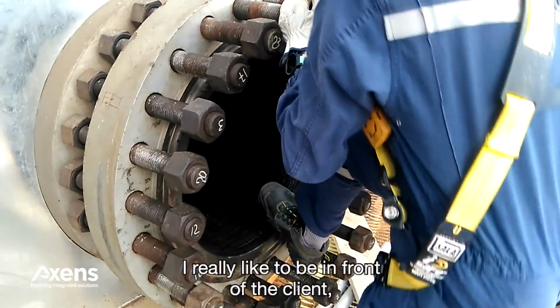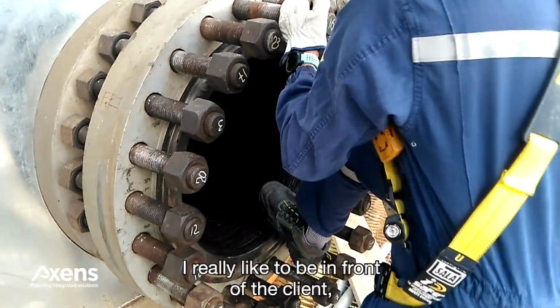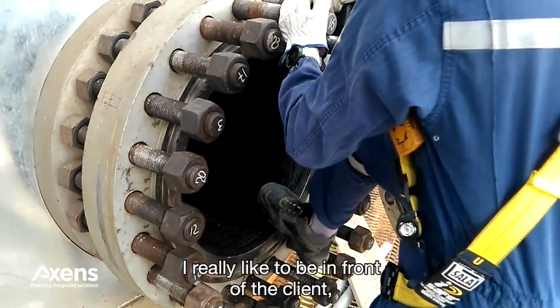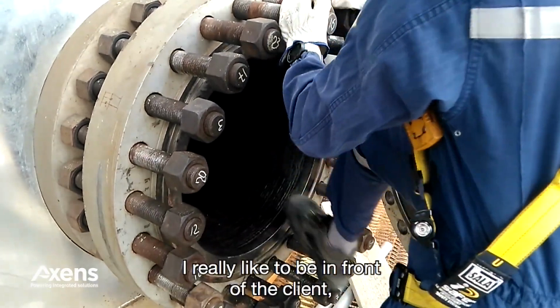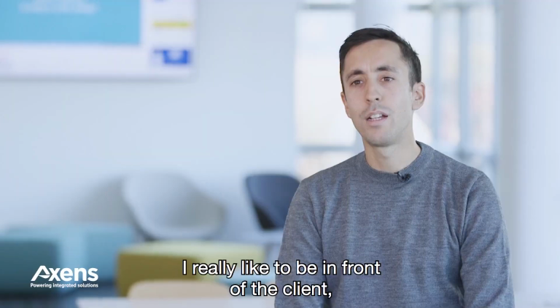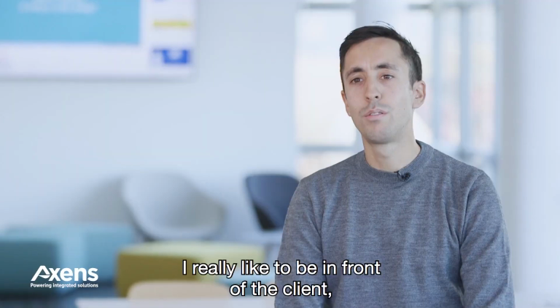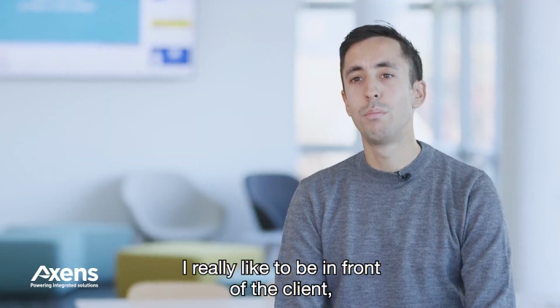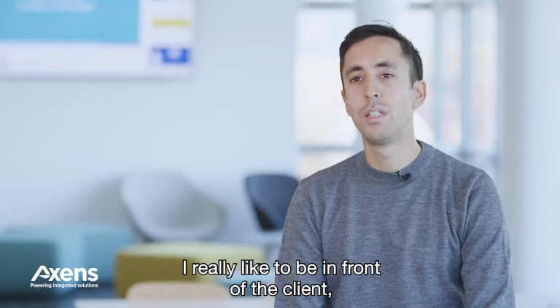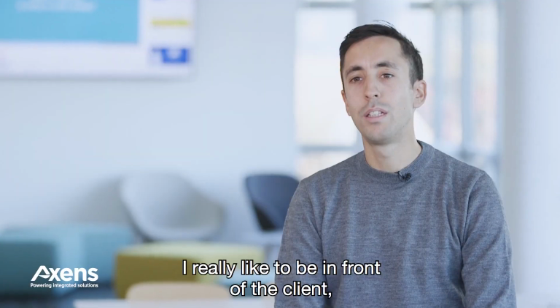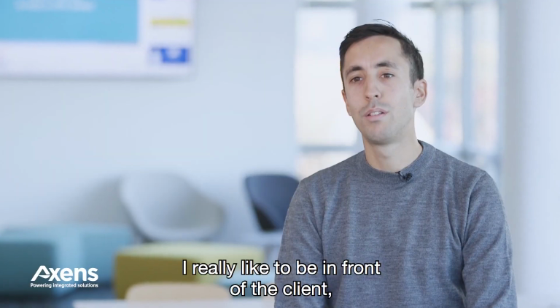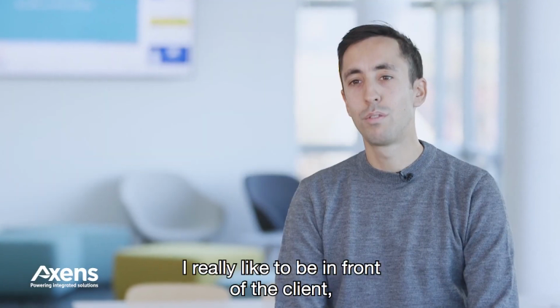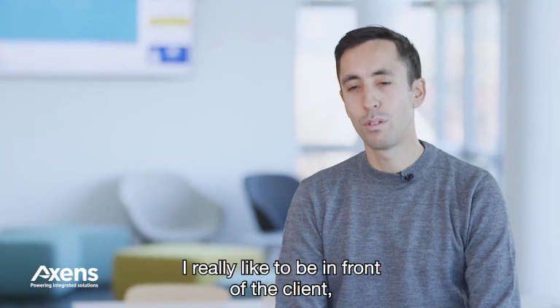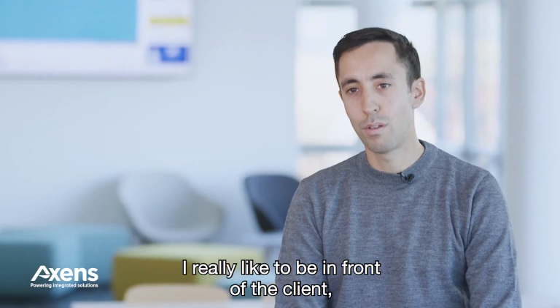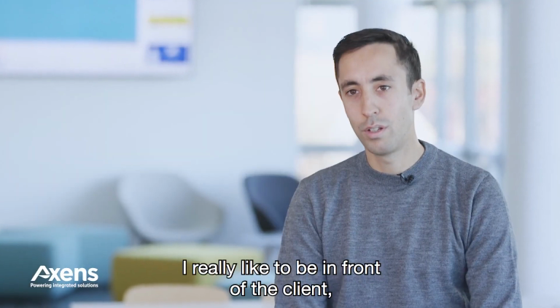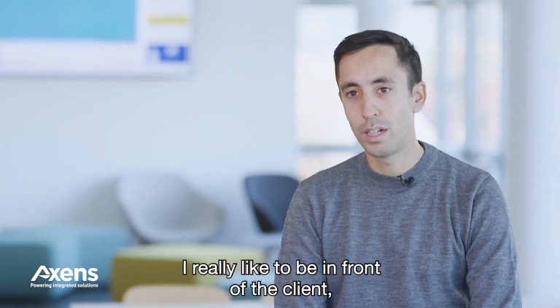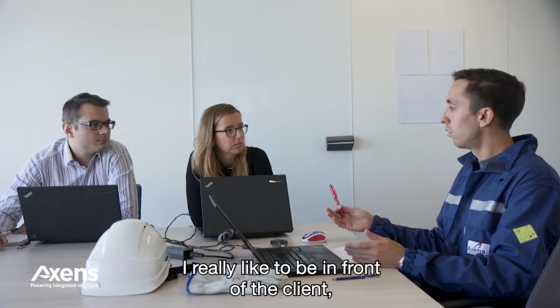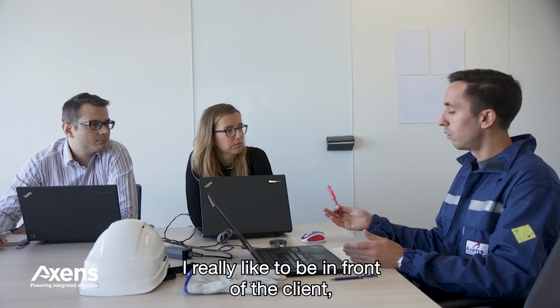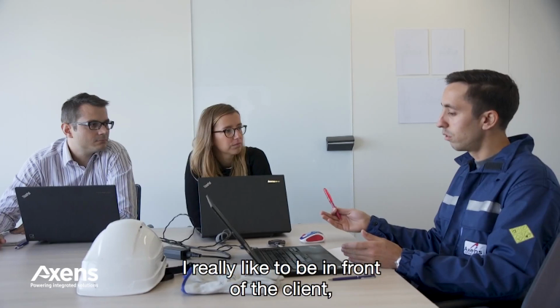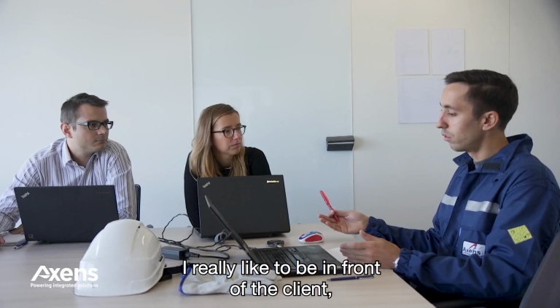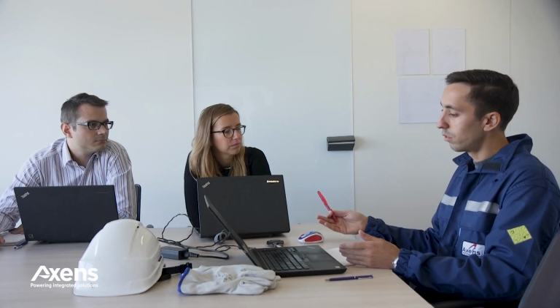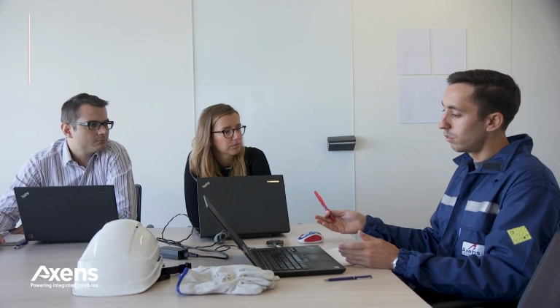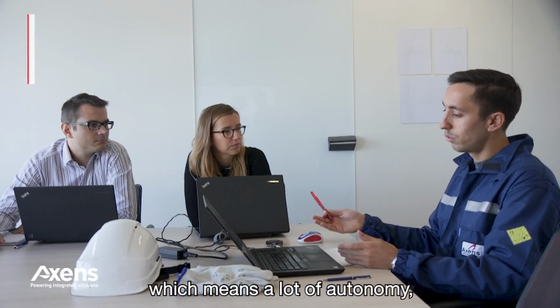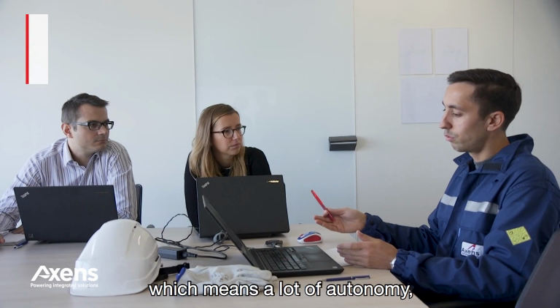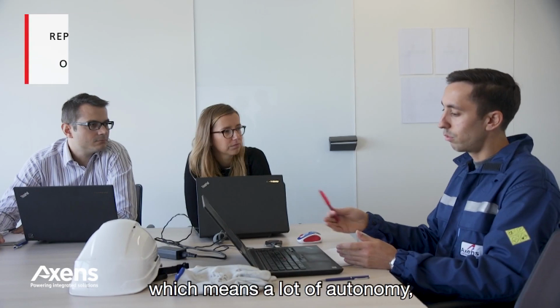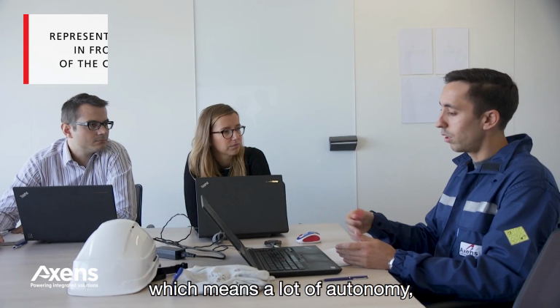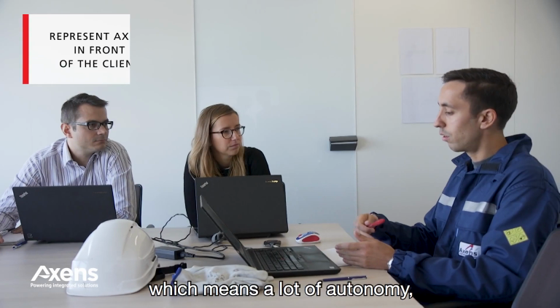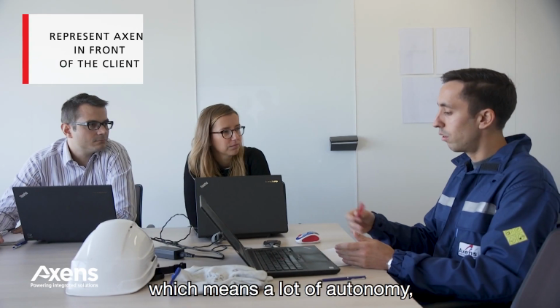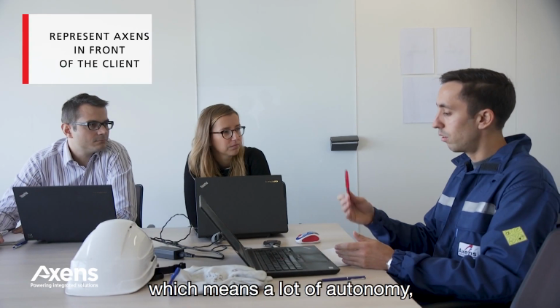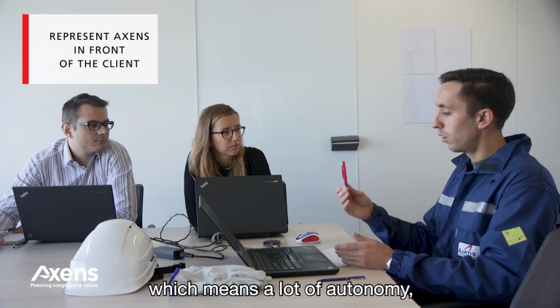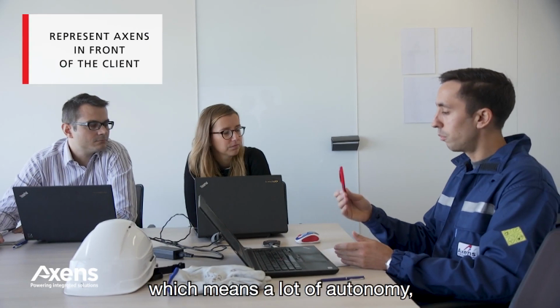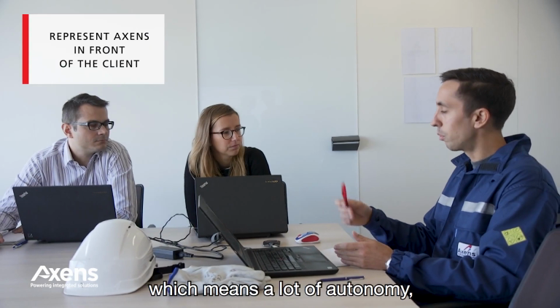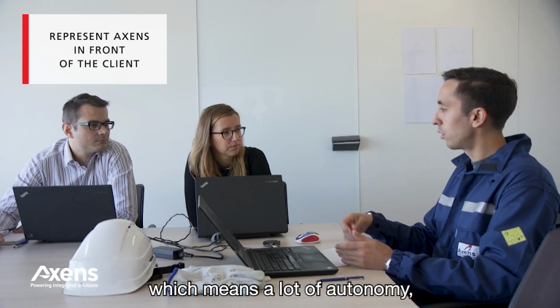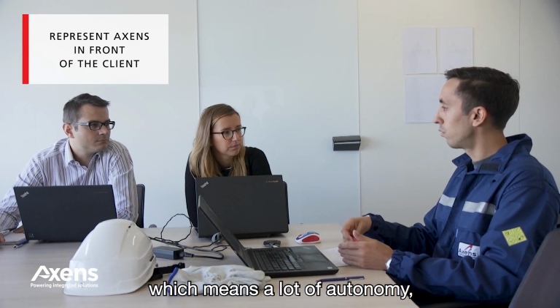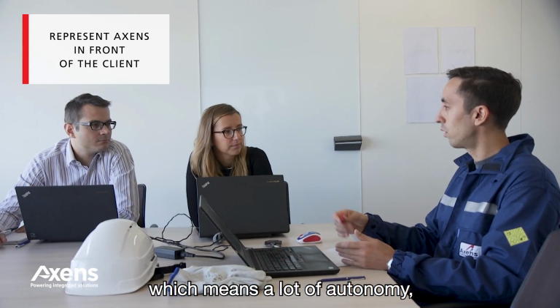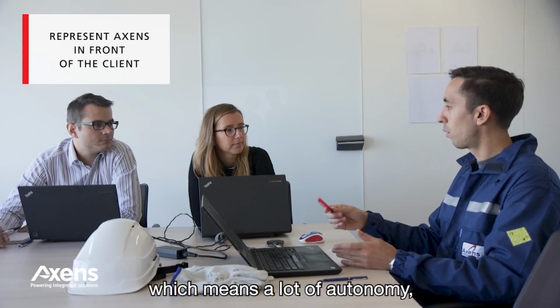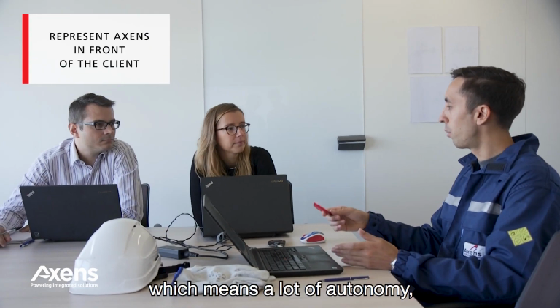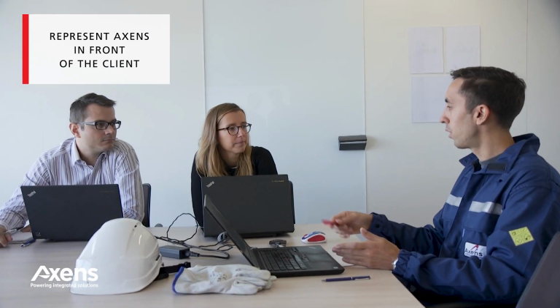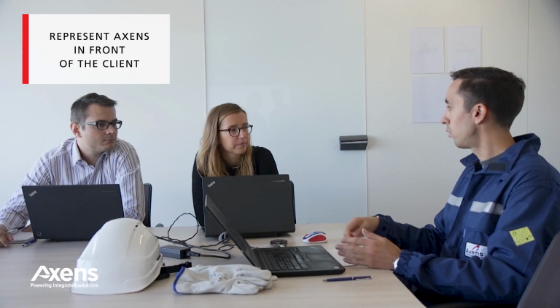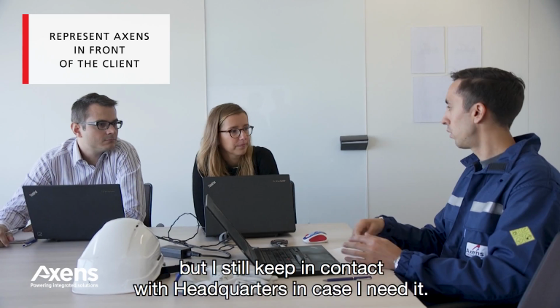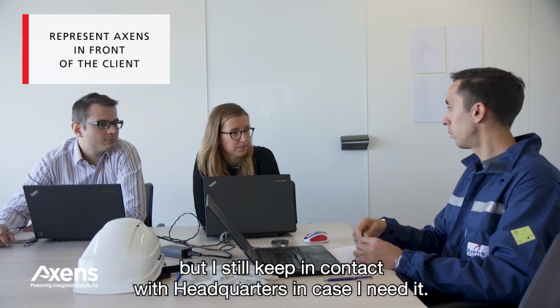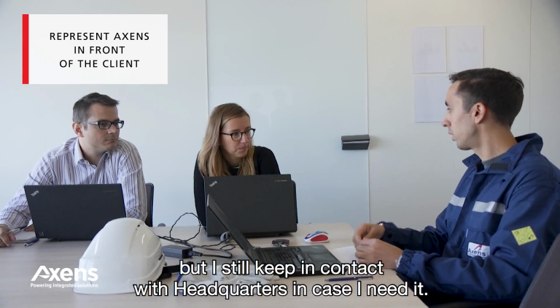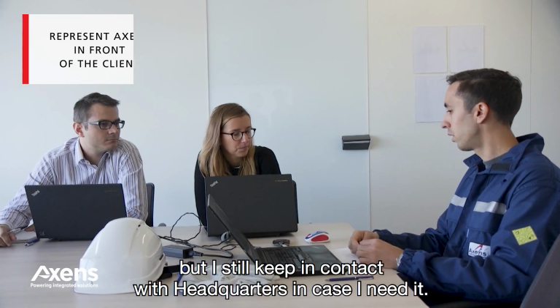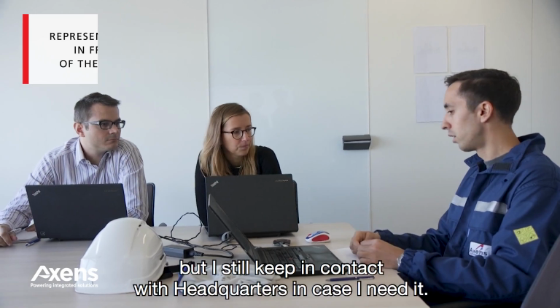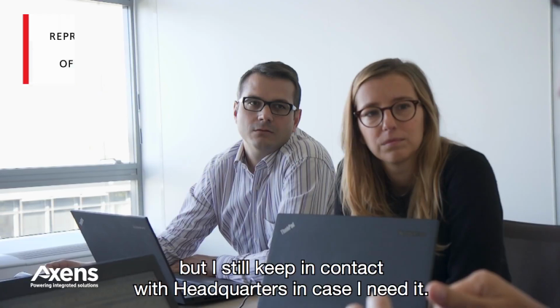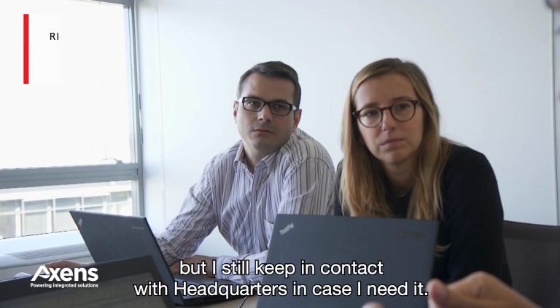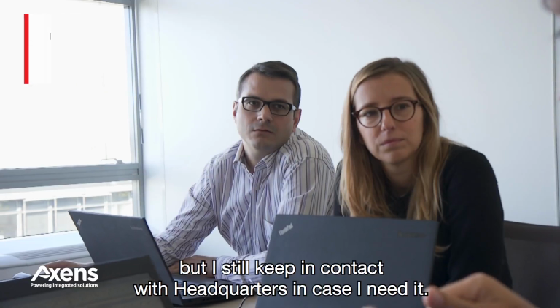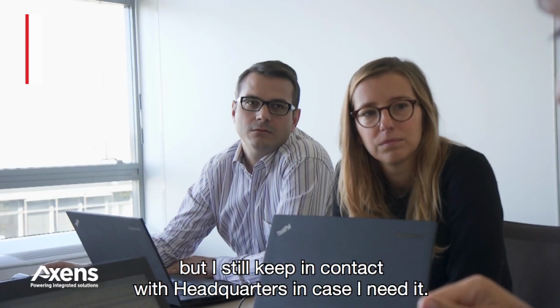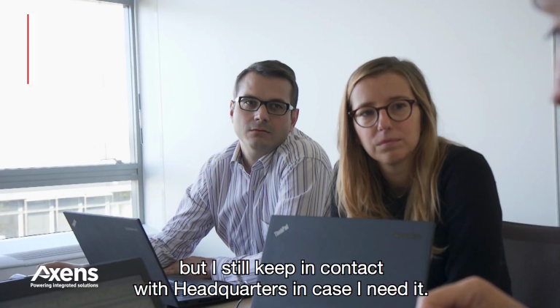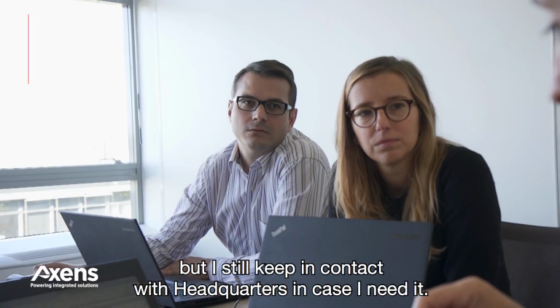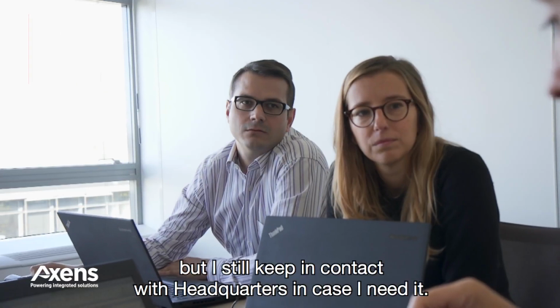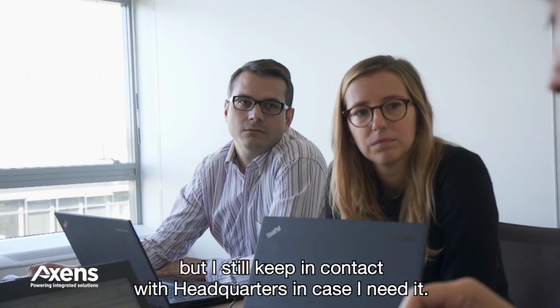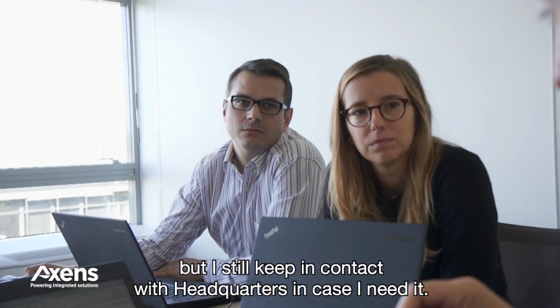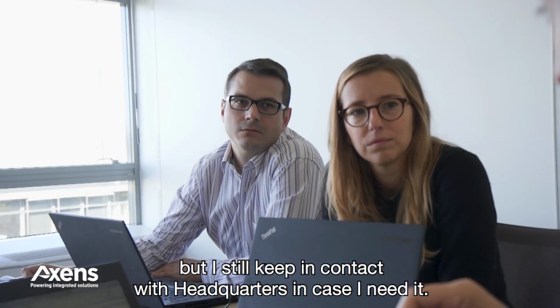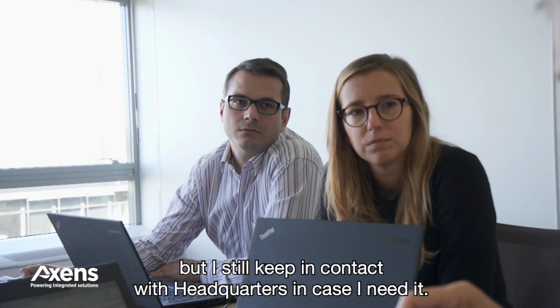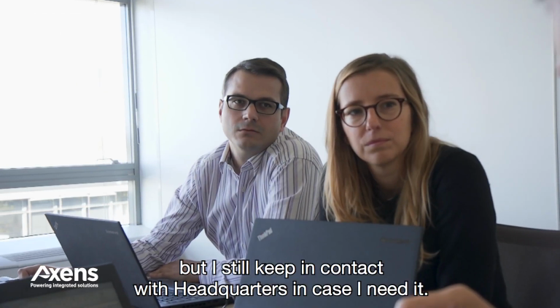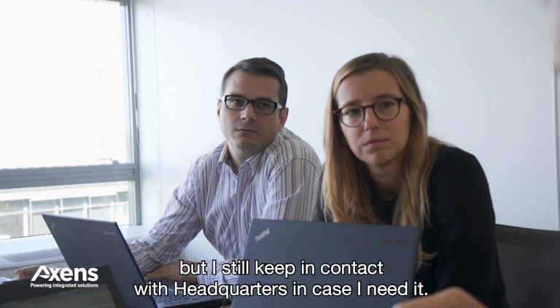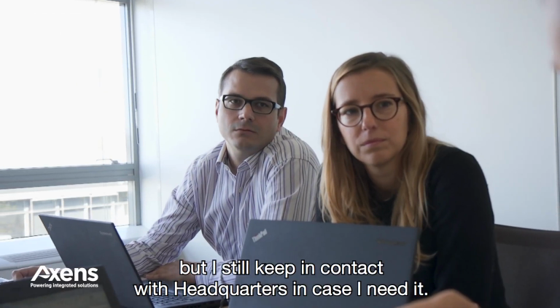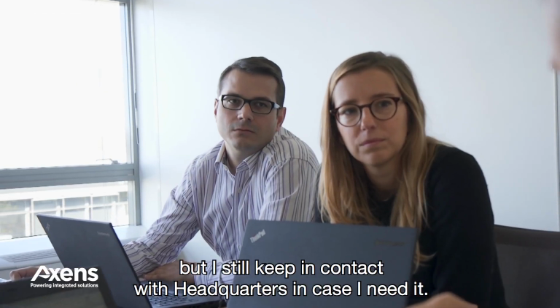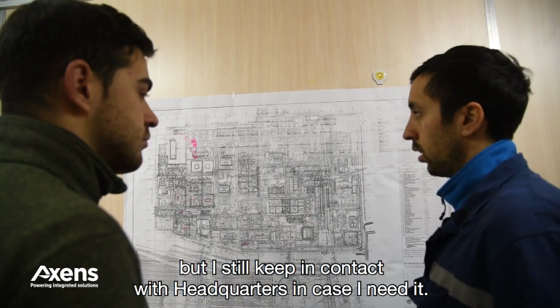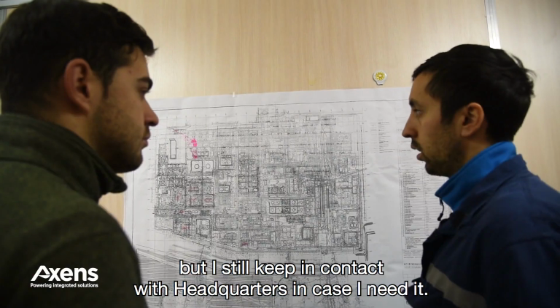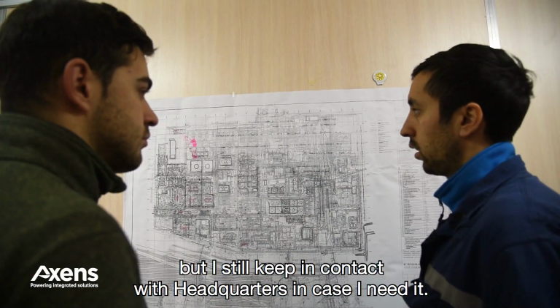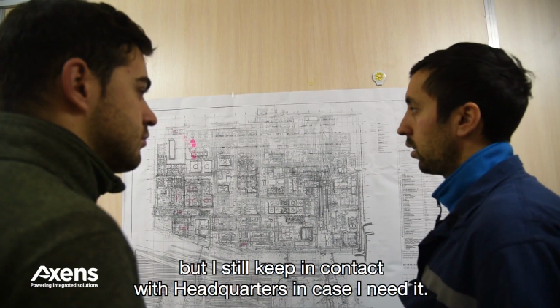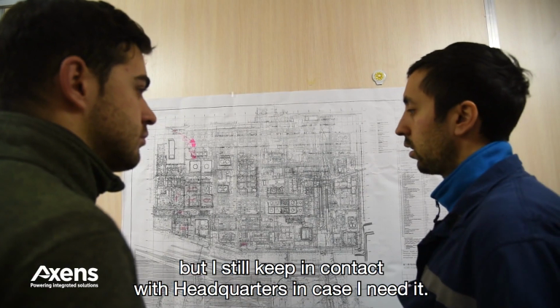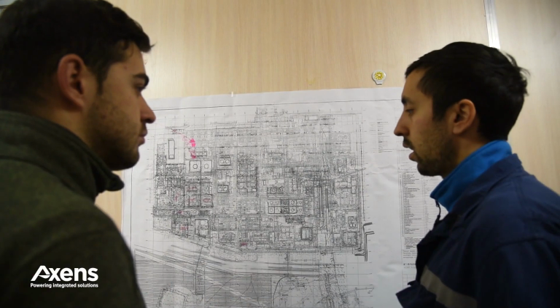I really like to be in front of the client, which means a lot of autonomy, but I still keep contact with the headquarter in case I need it.